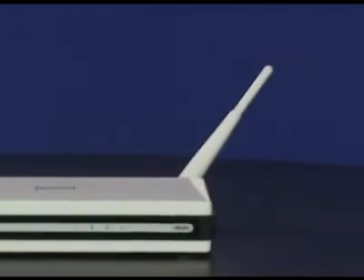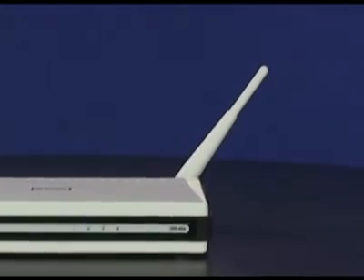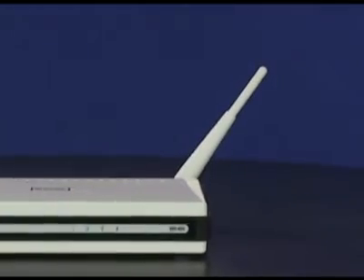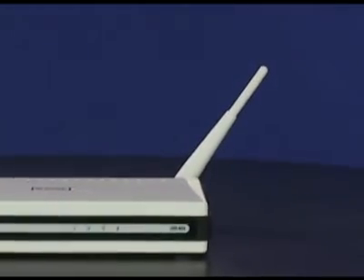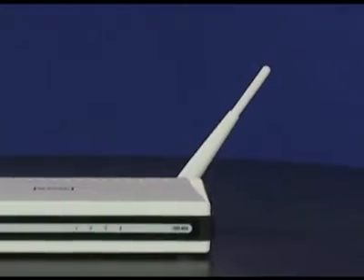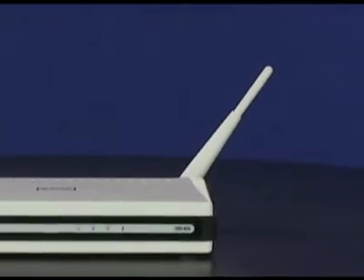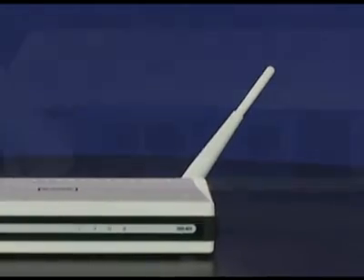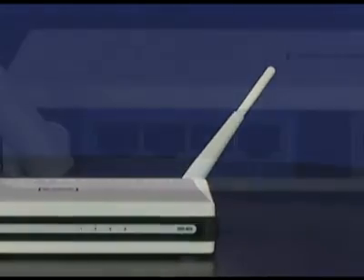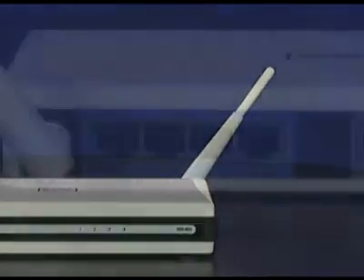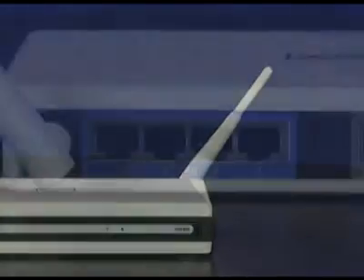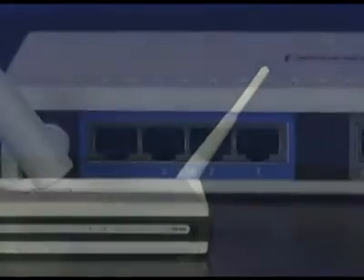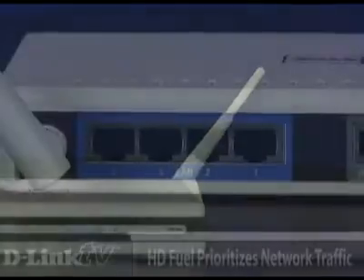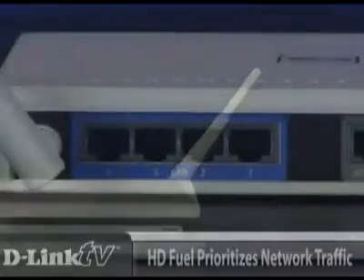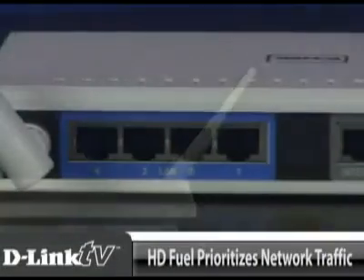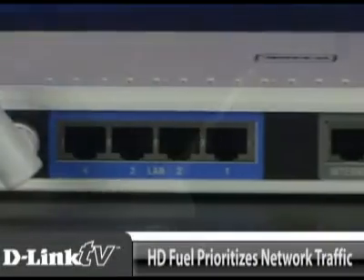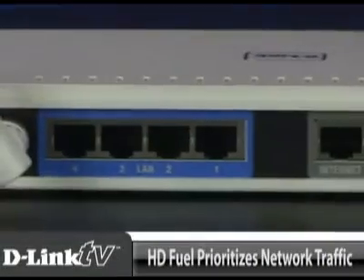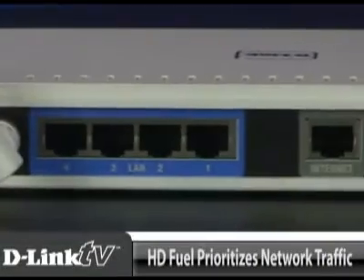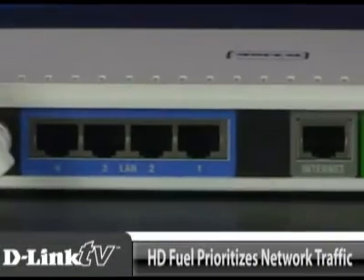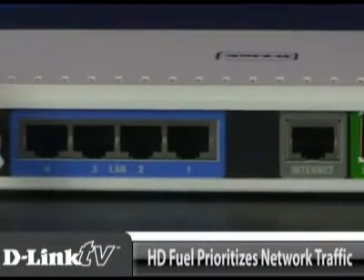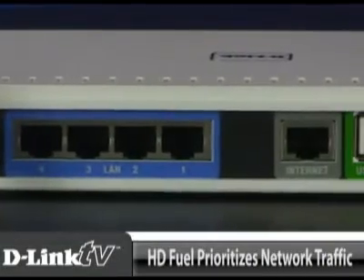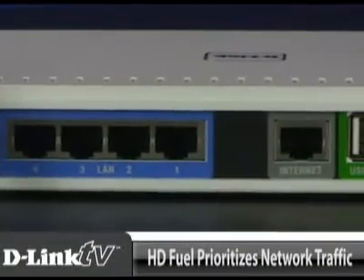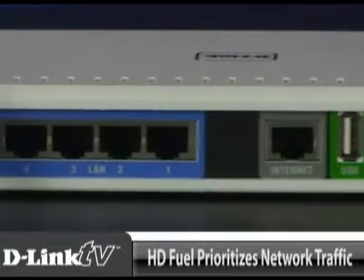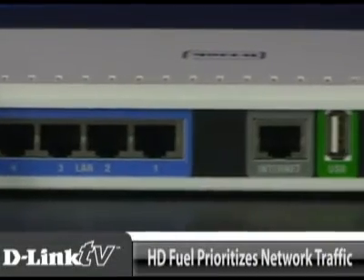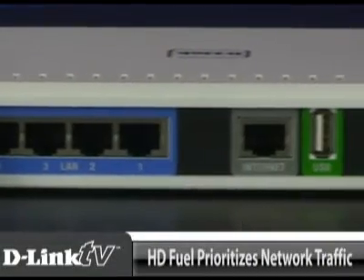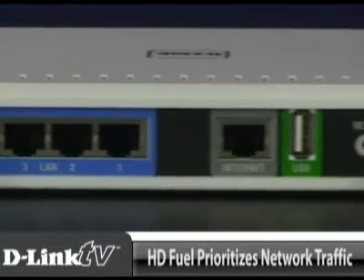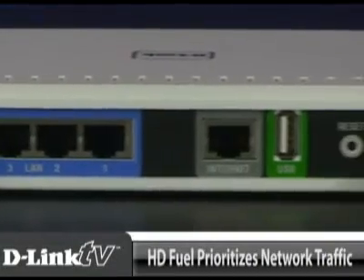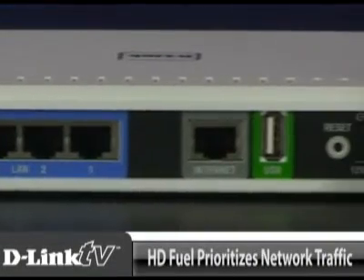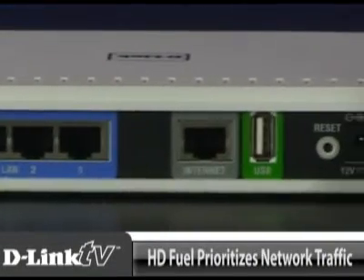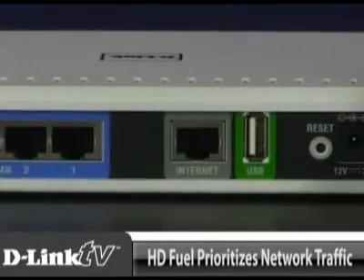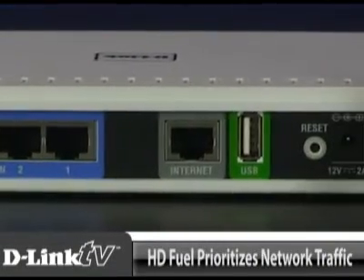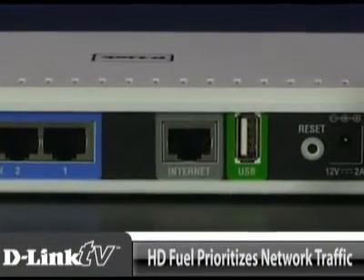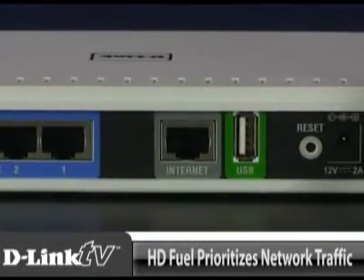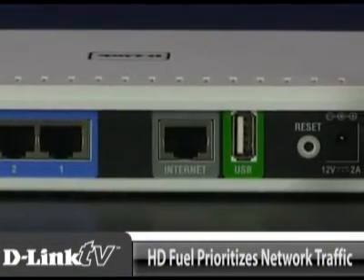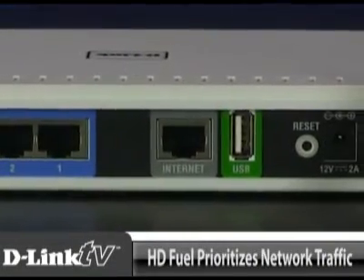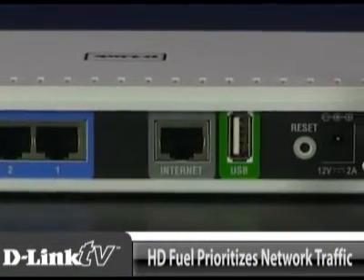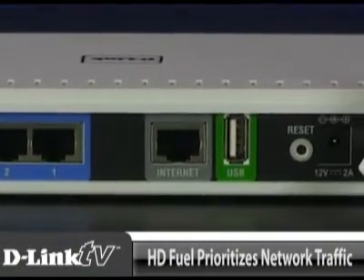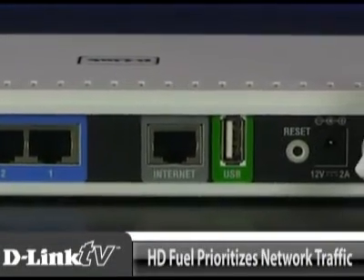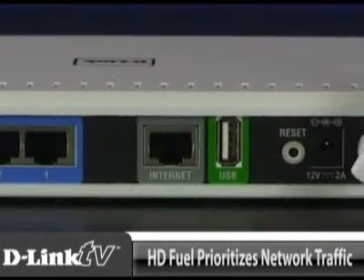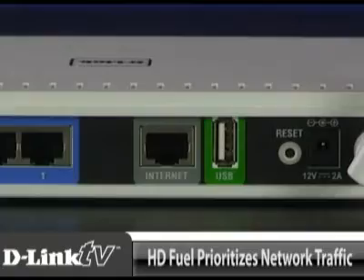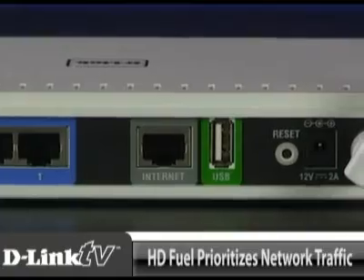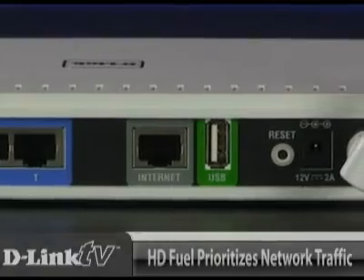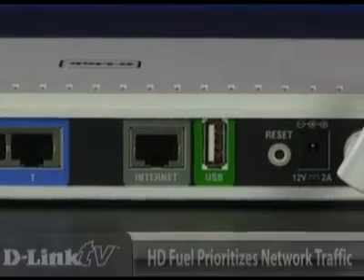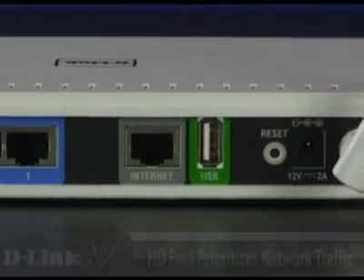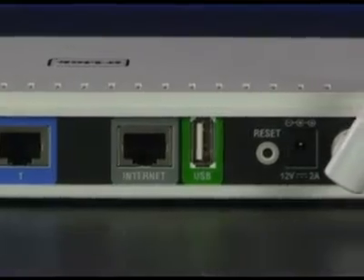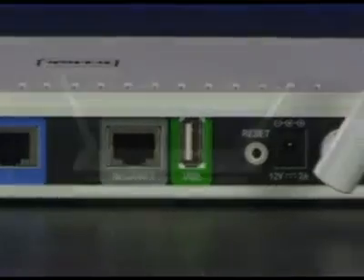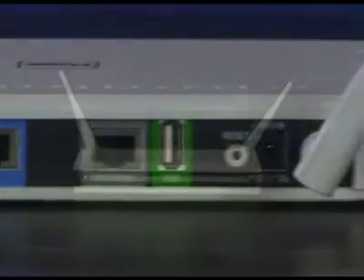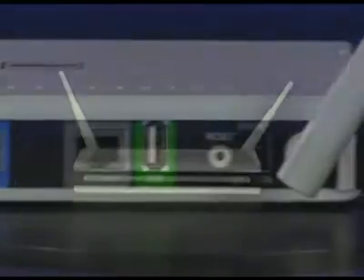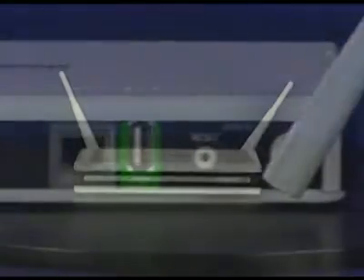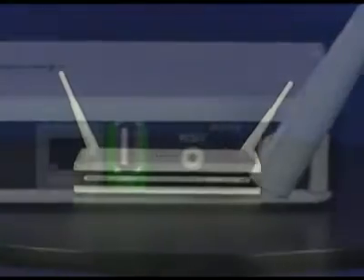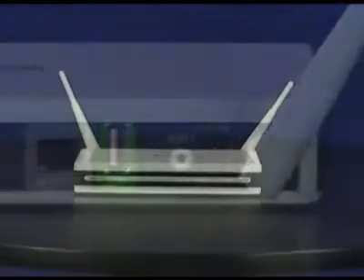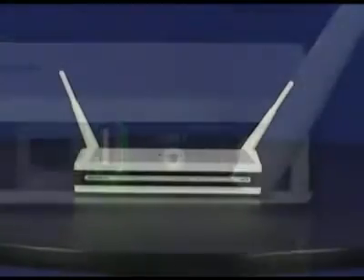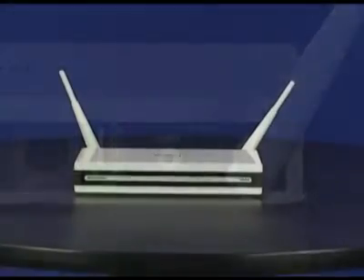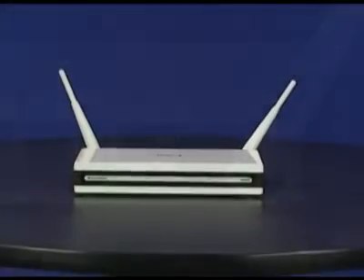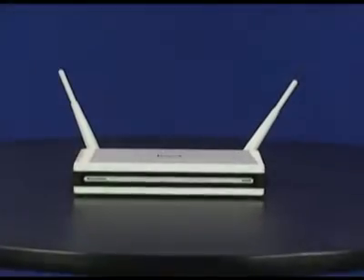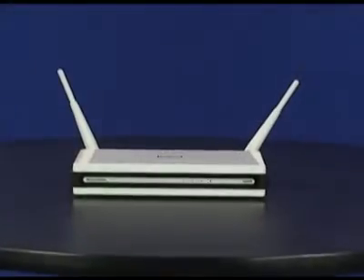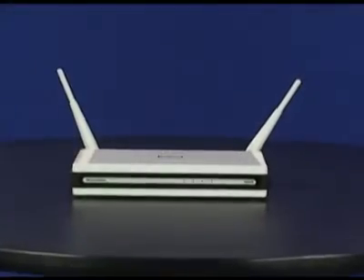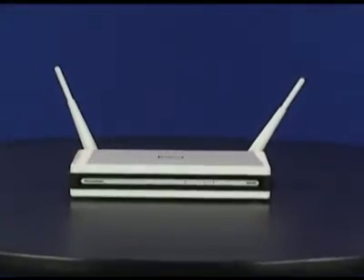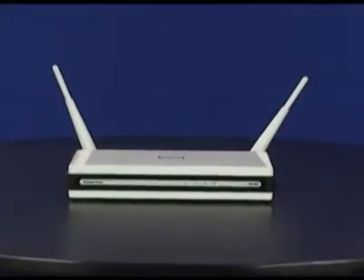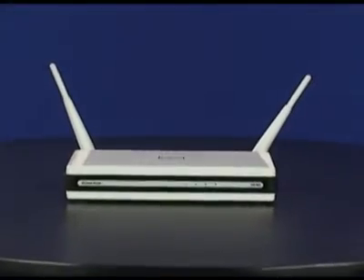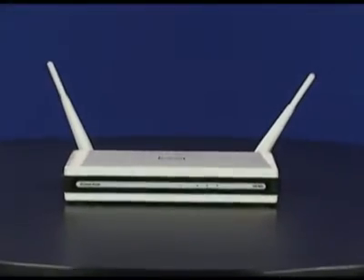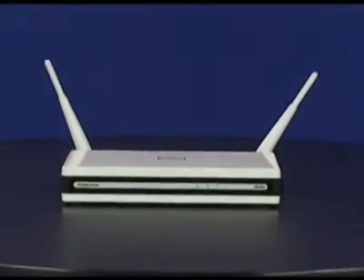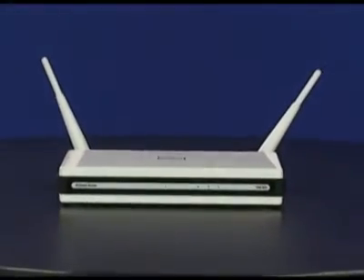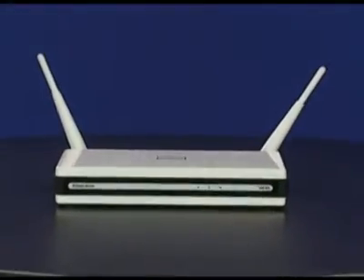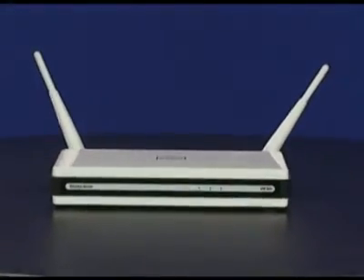This router is powered by HD Fuel, so you can watch movies and play games online with more clarity and better technology.